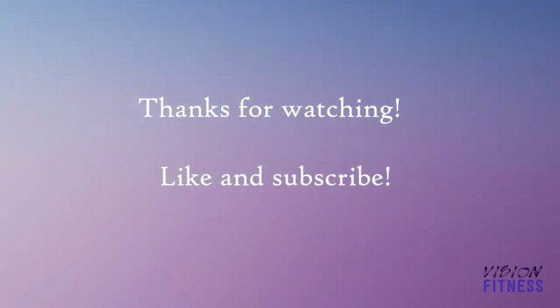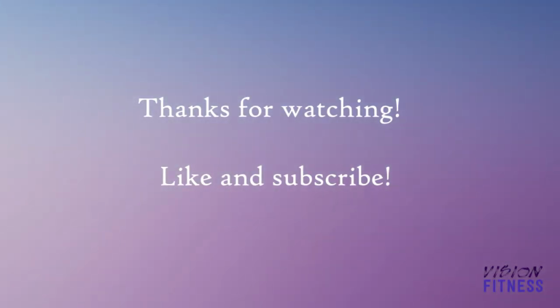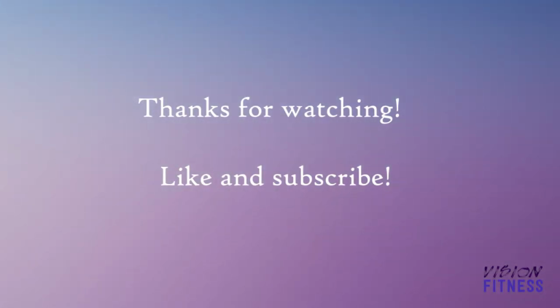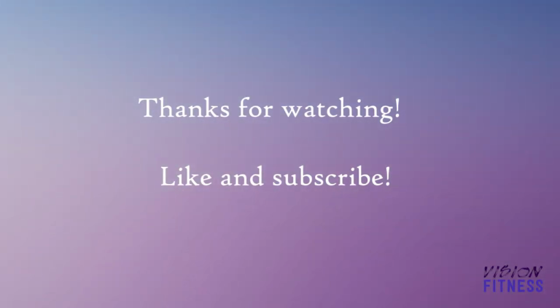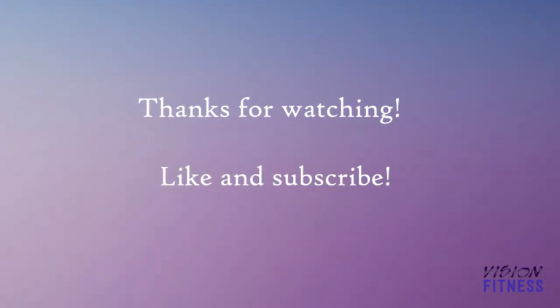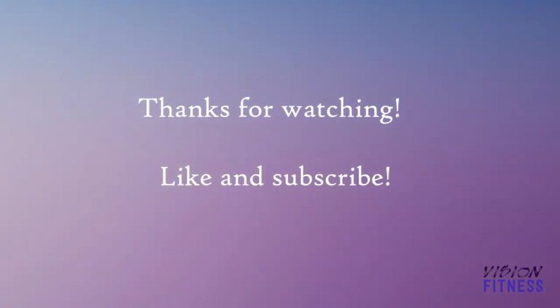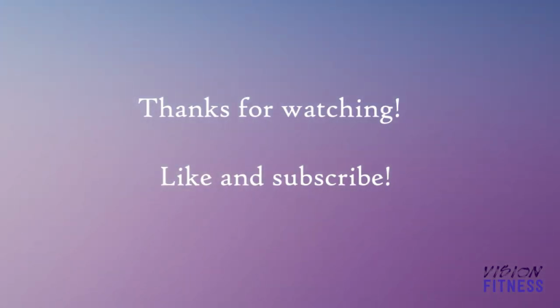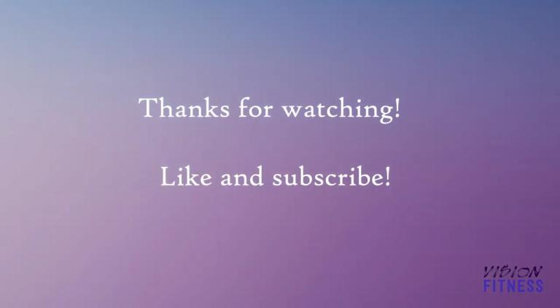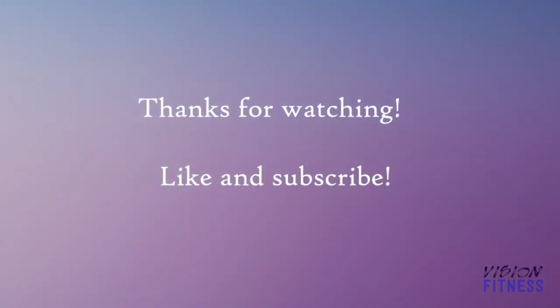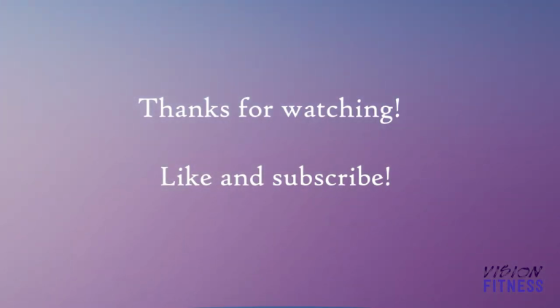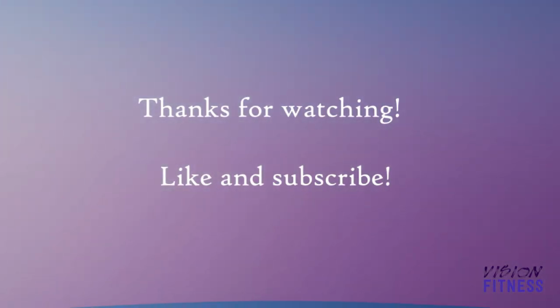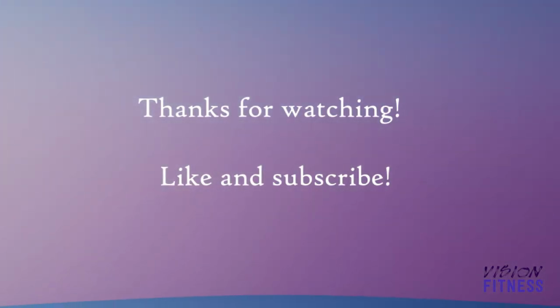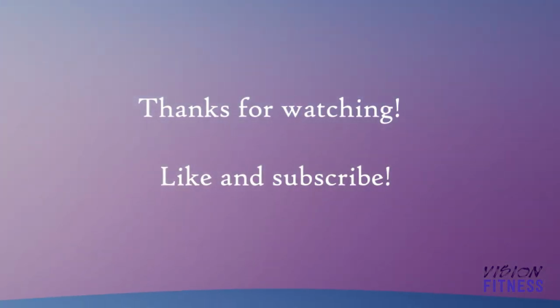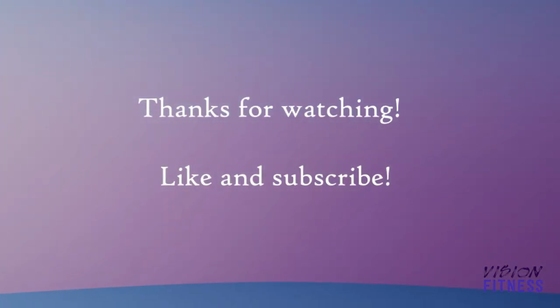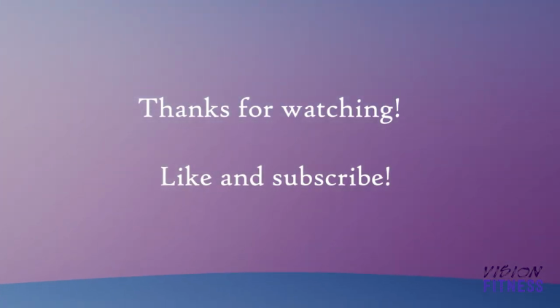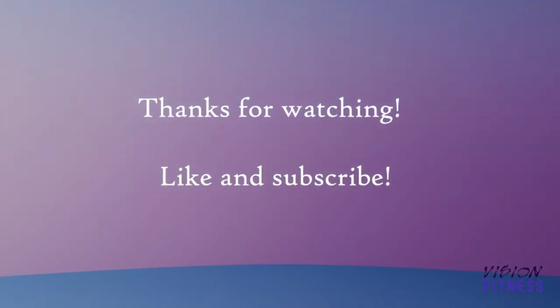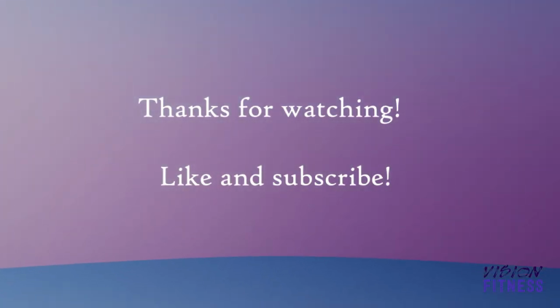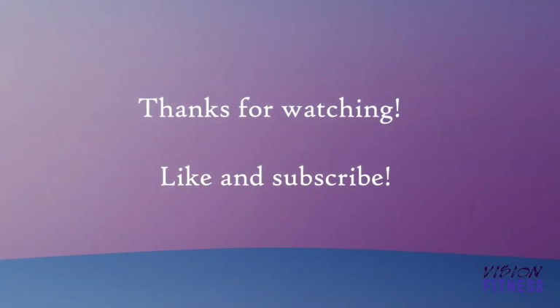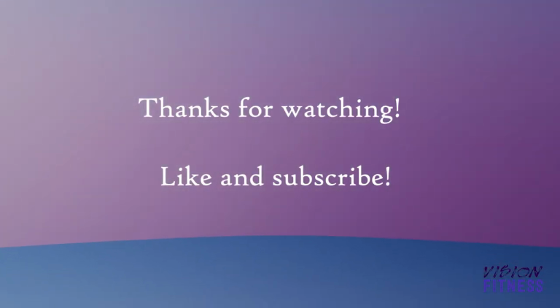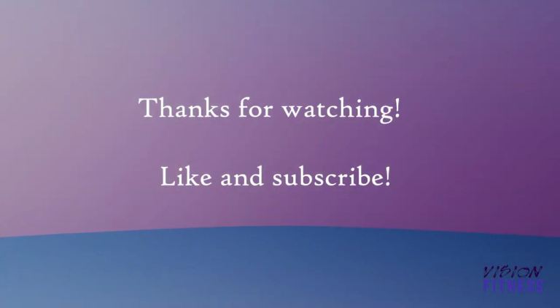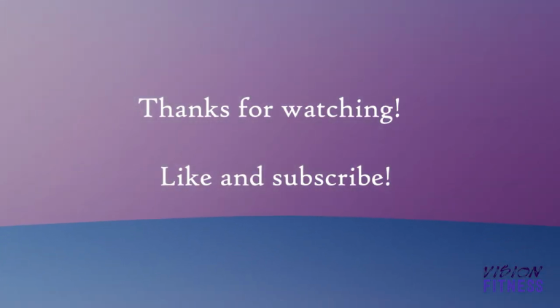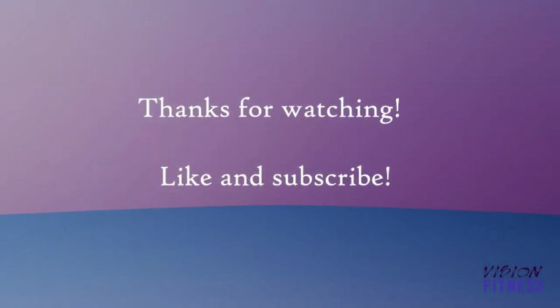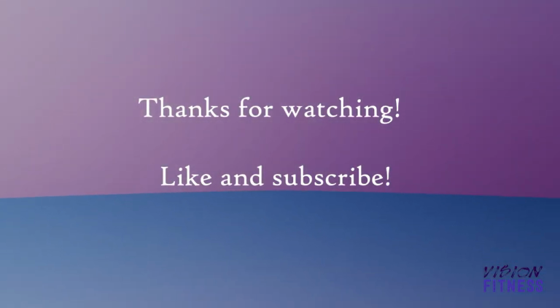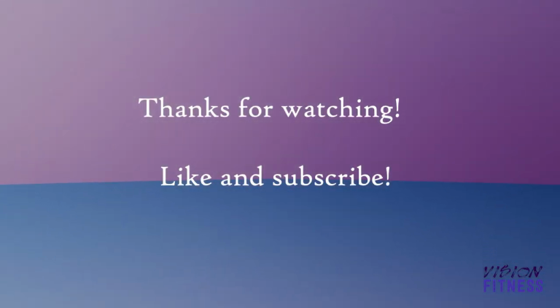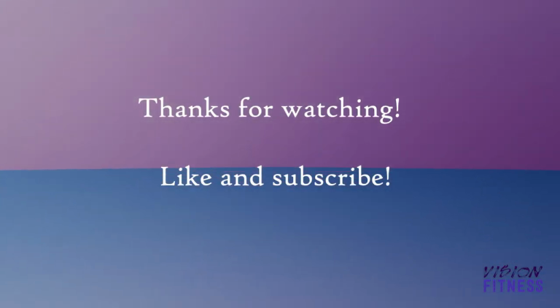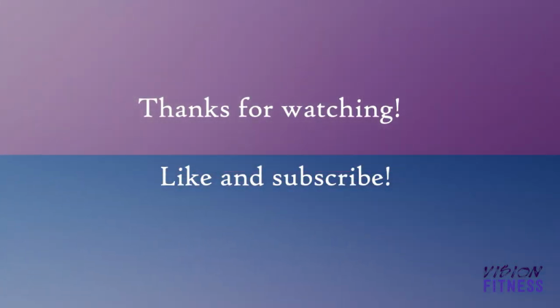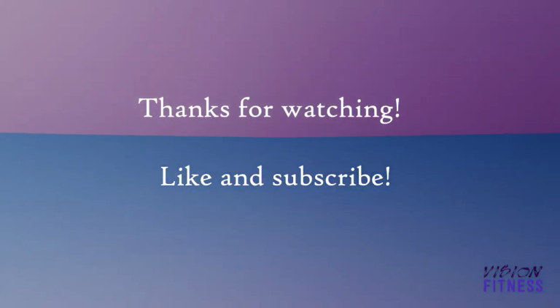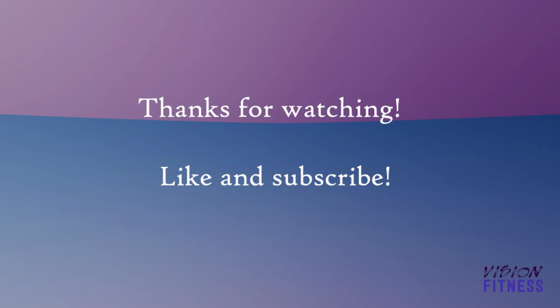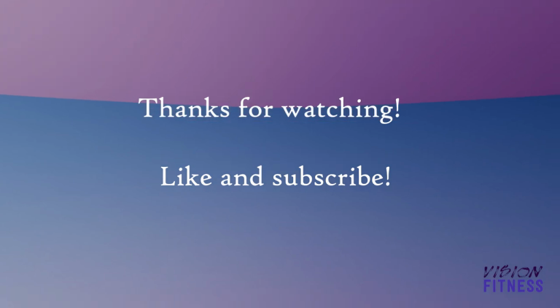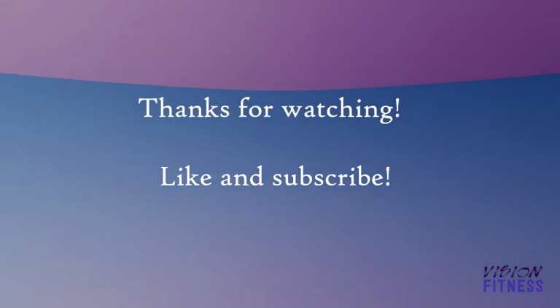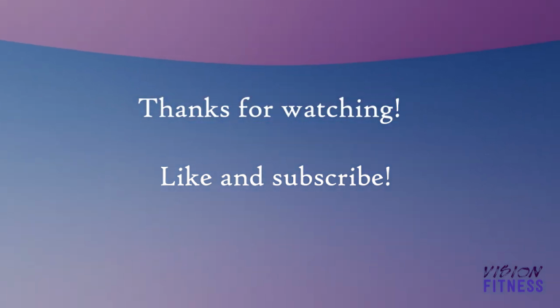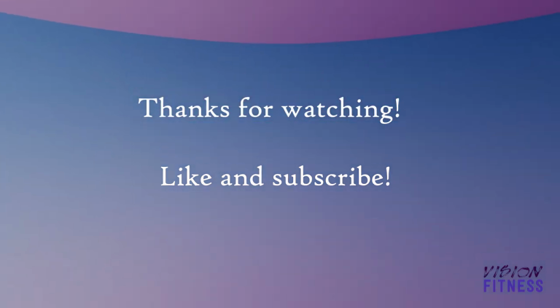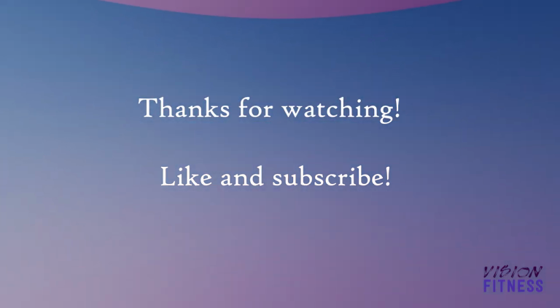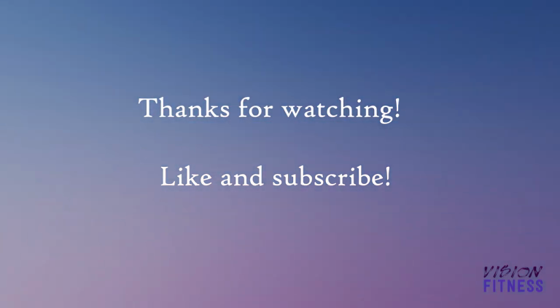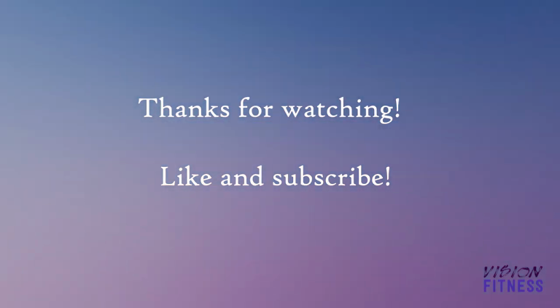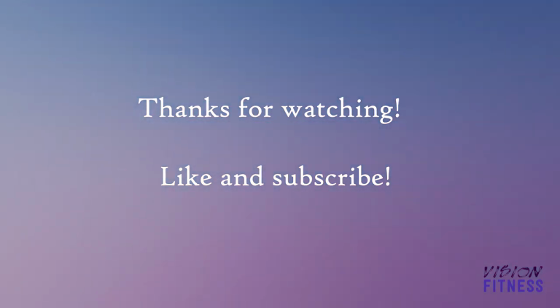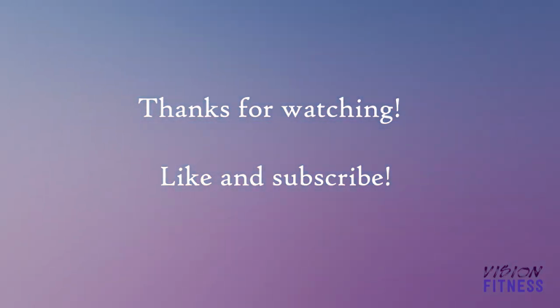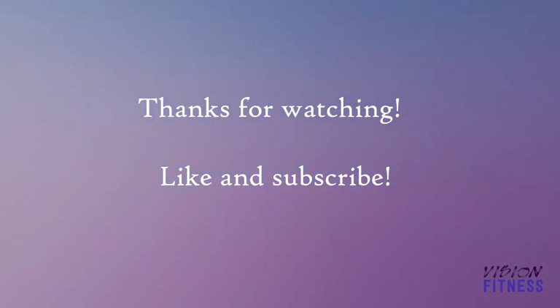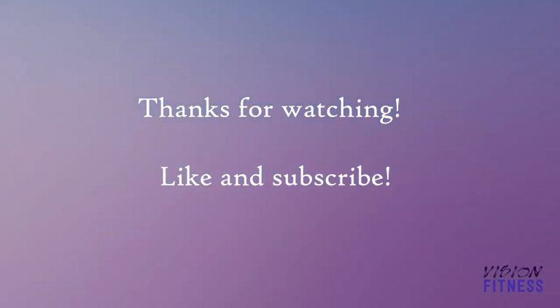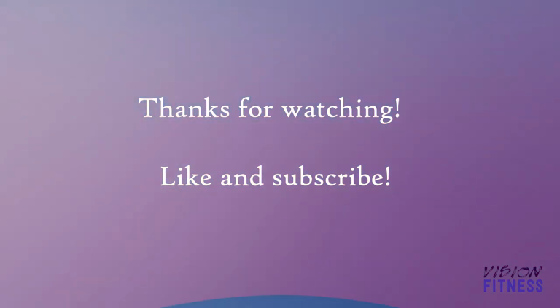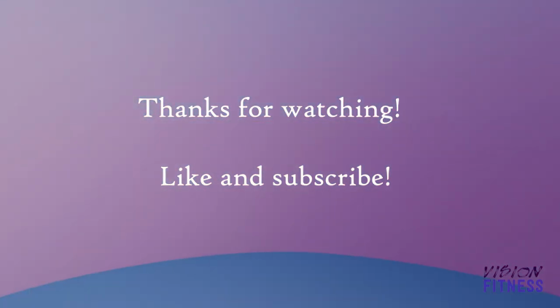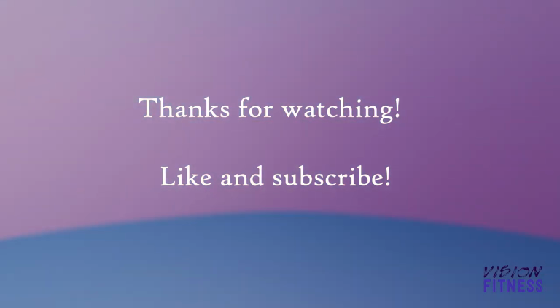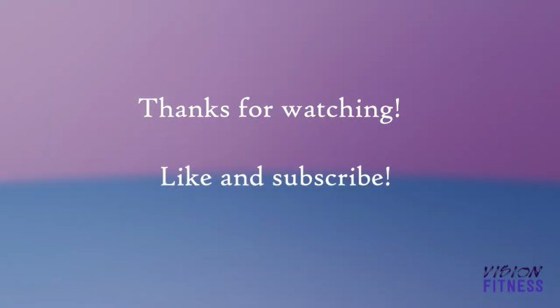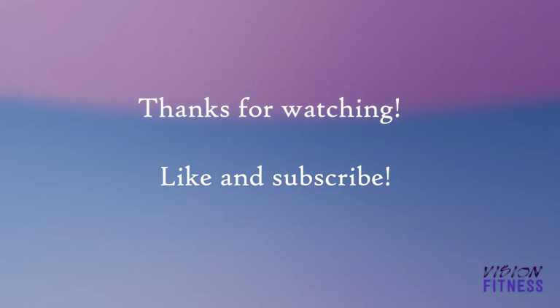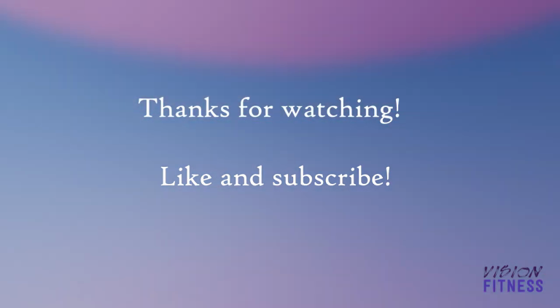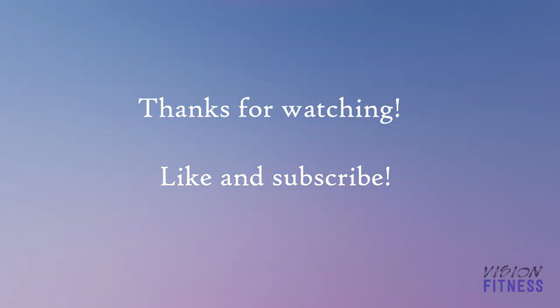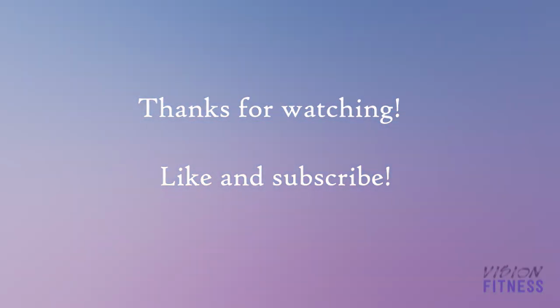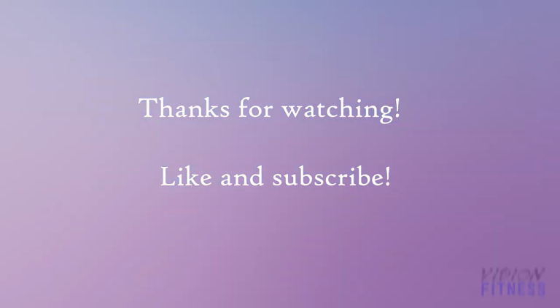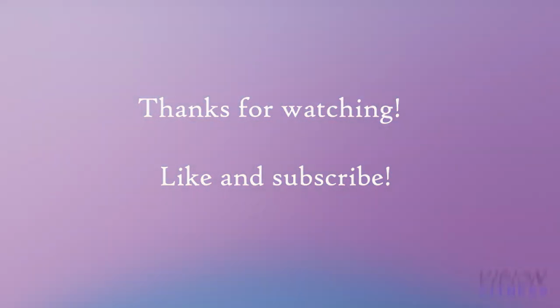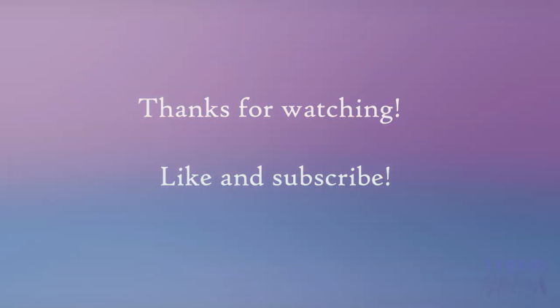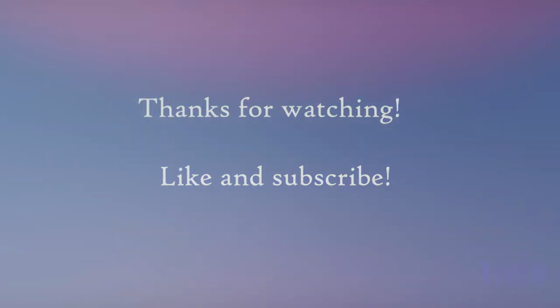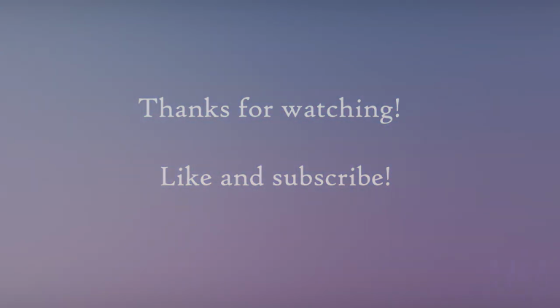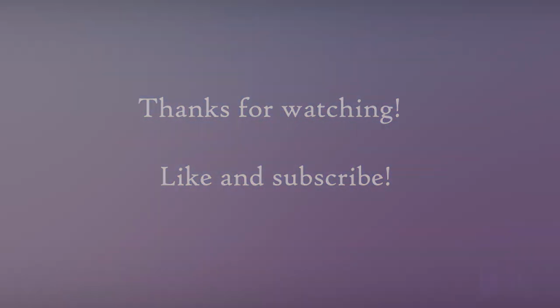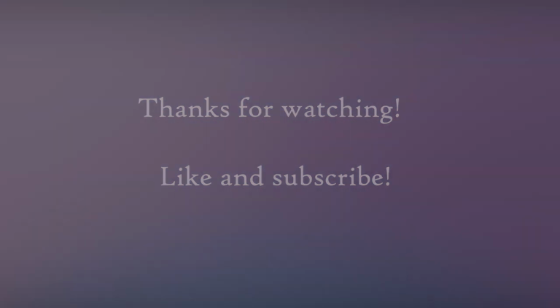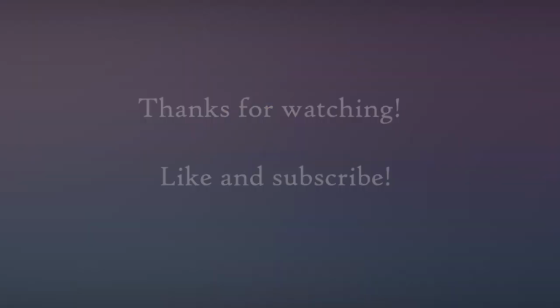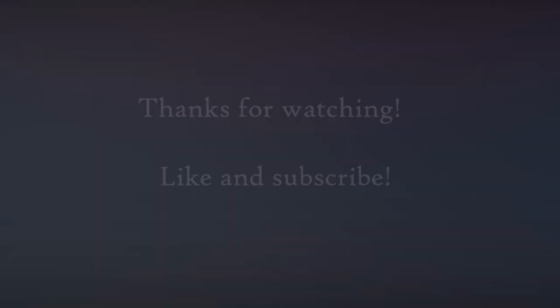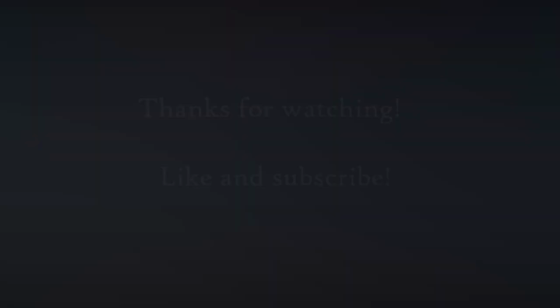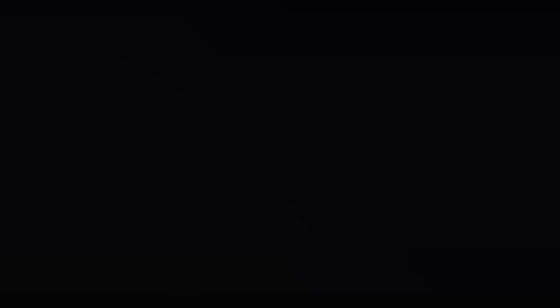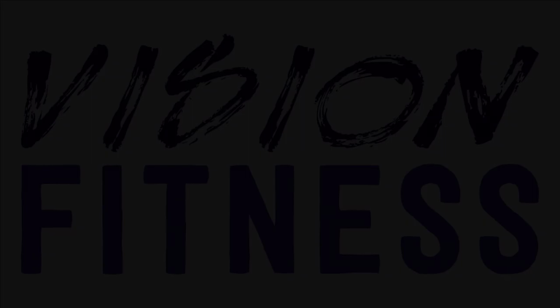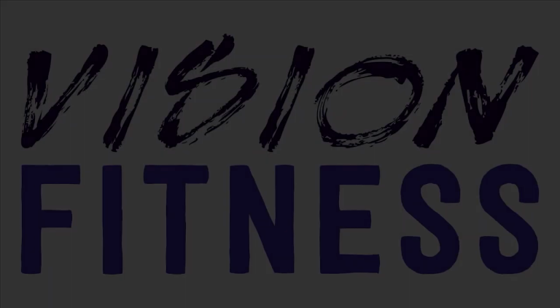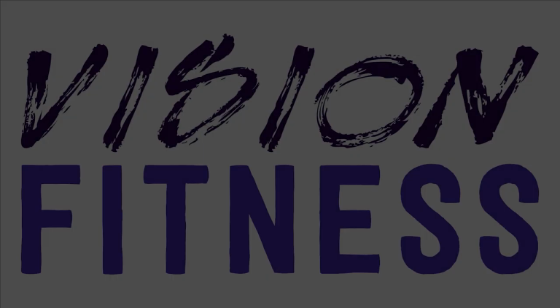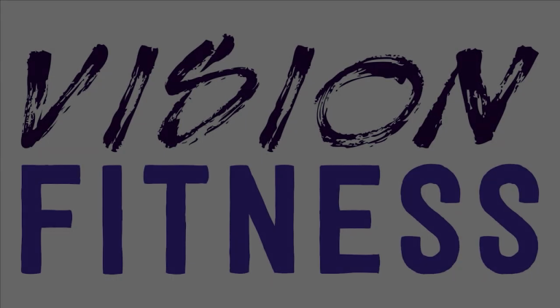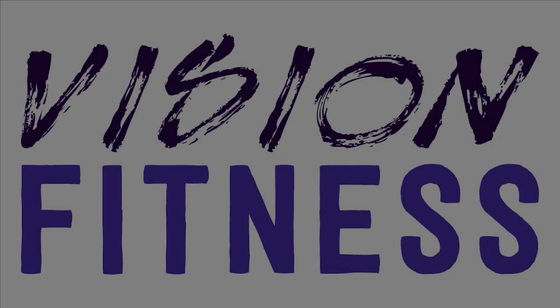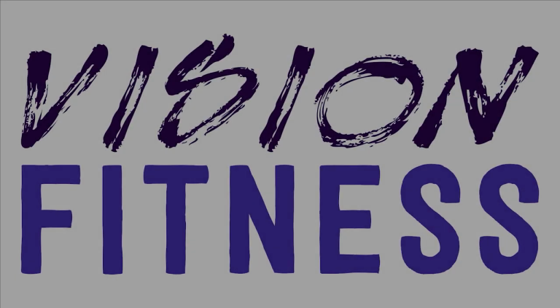That's all I have for you guys today. Thanks for tuning in and make sure you like and subscribe, and I will see you next time.